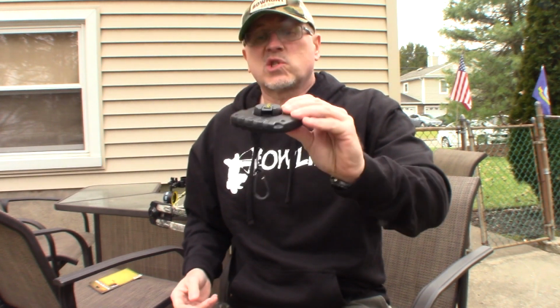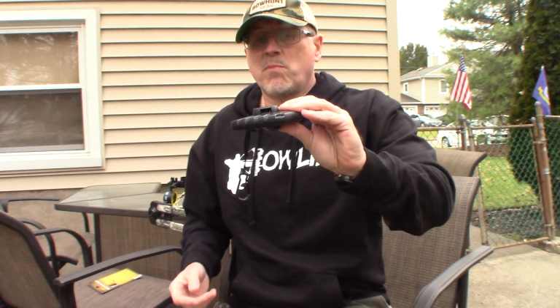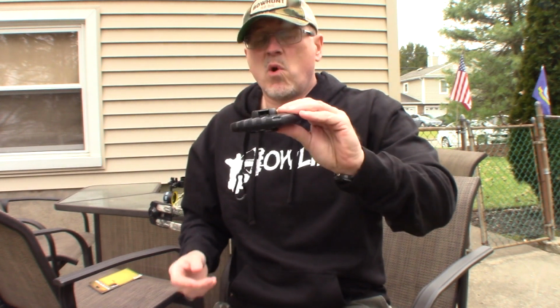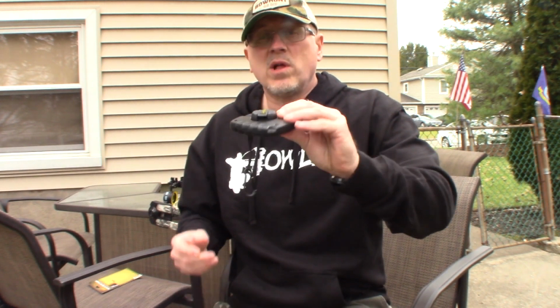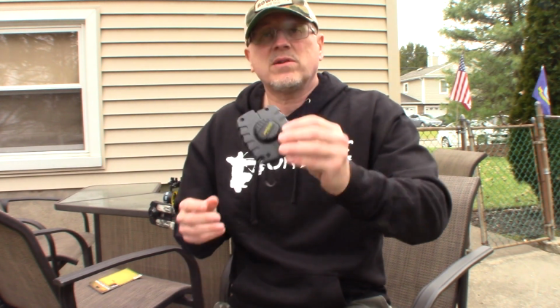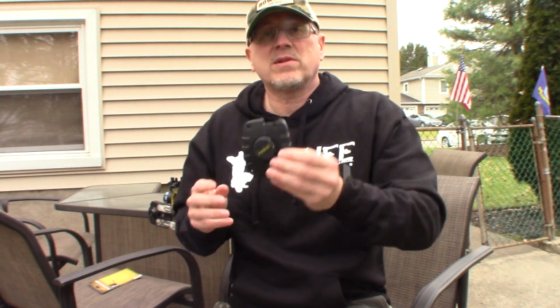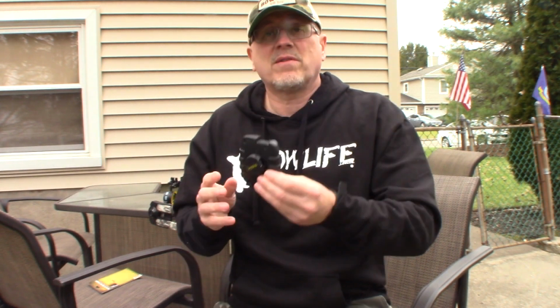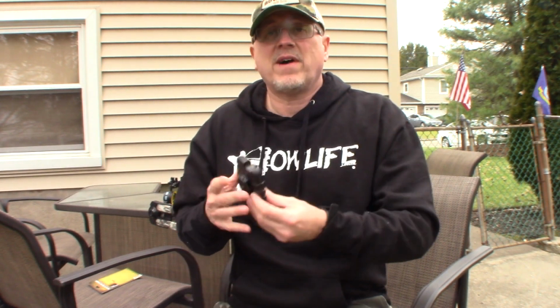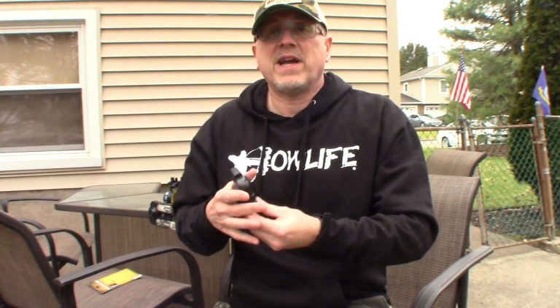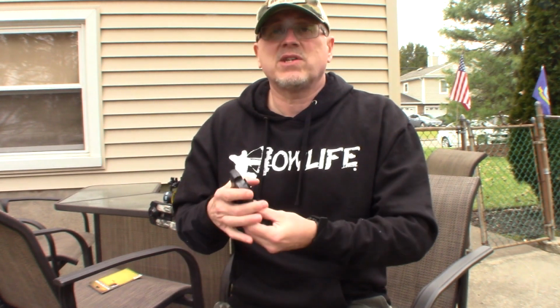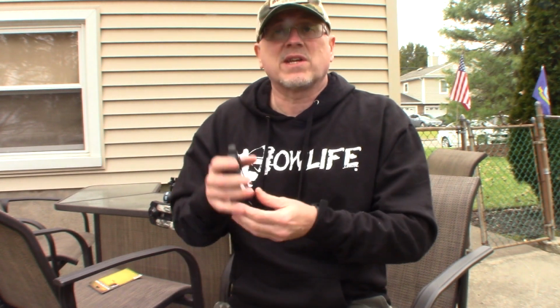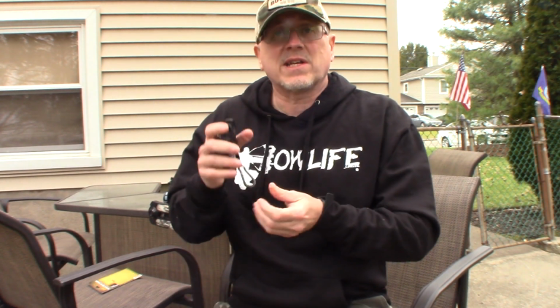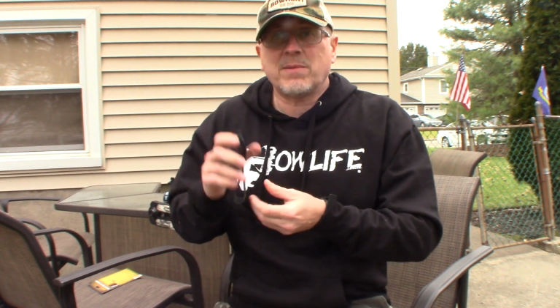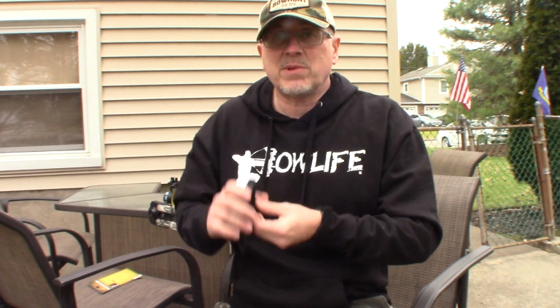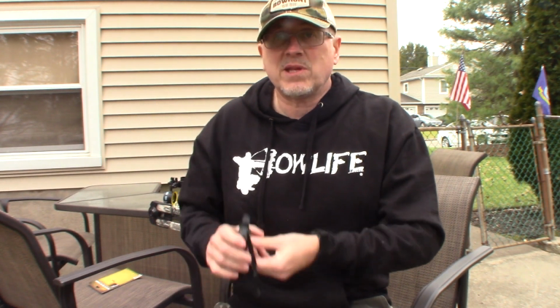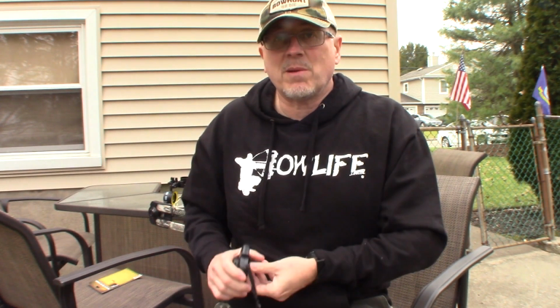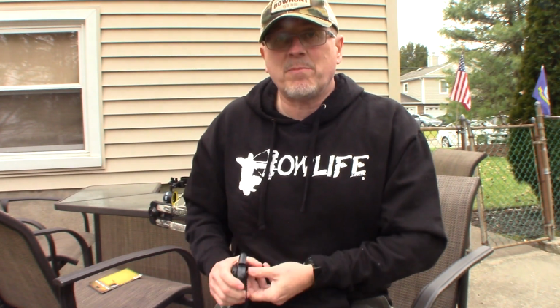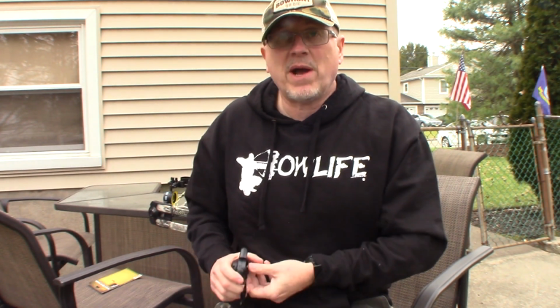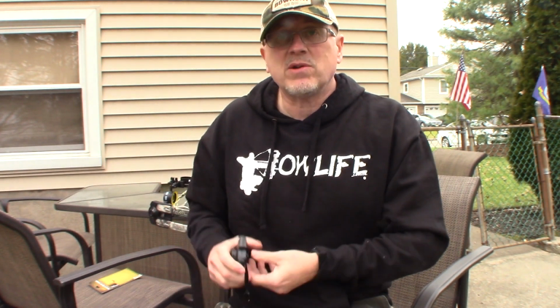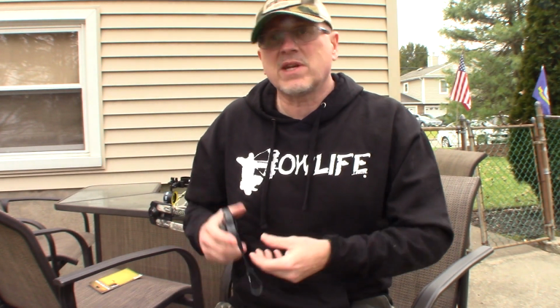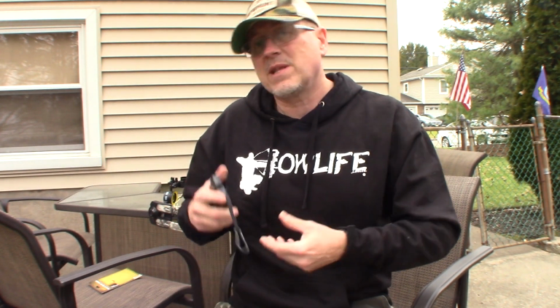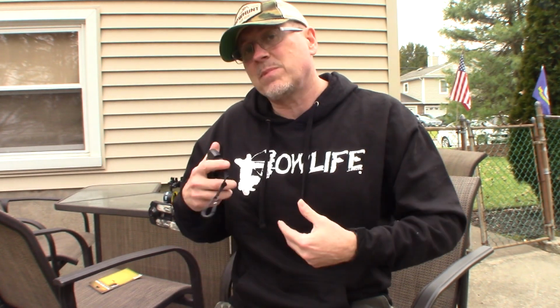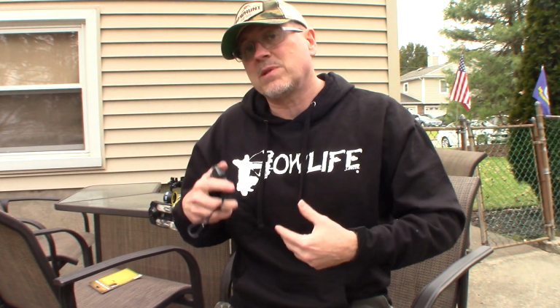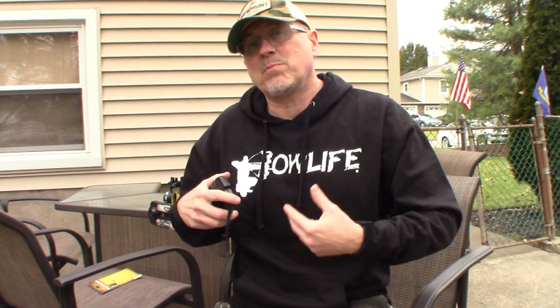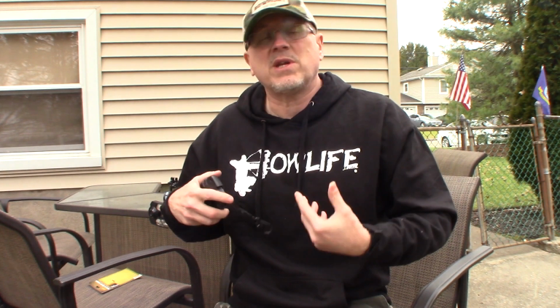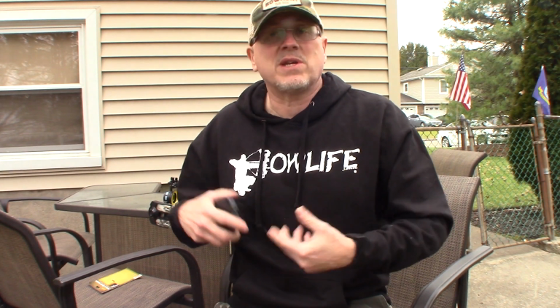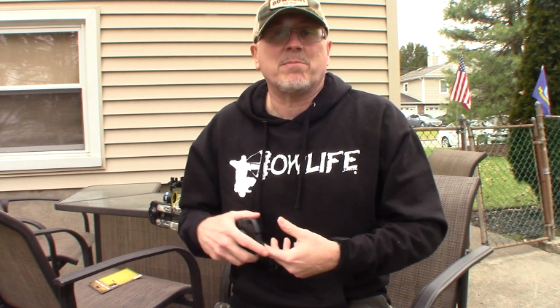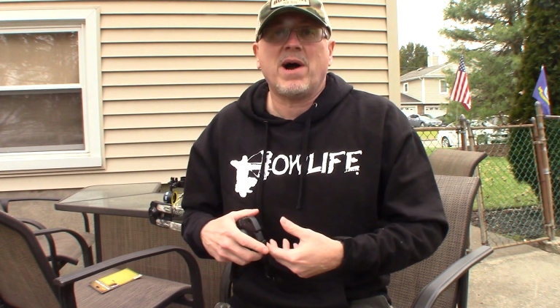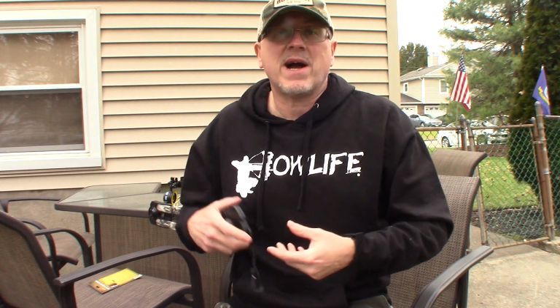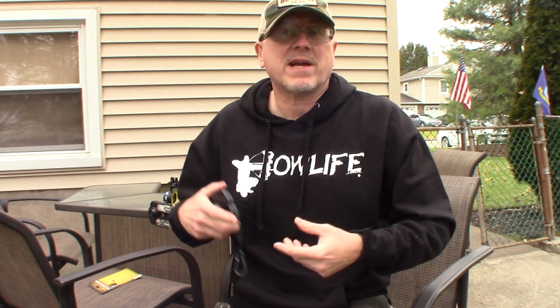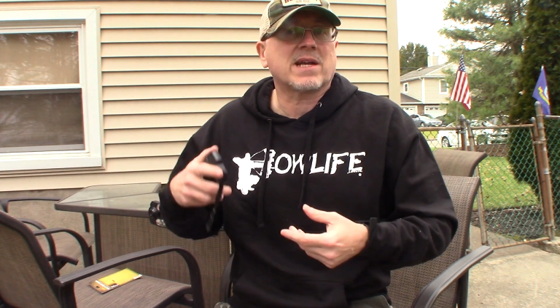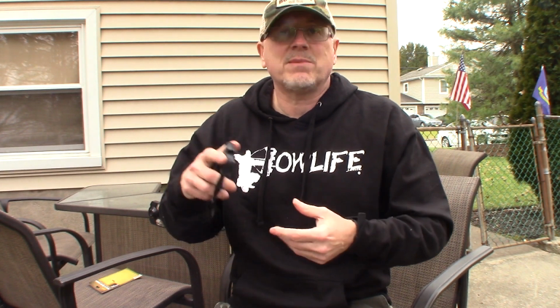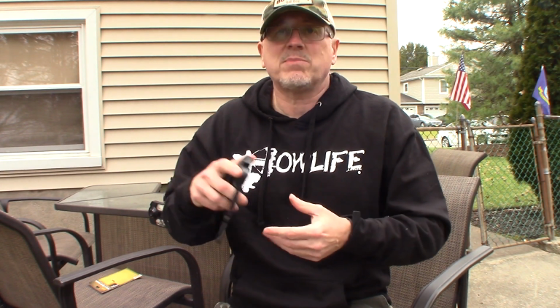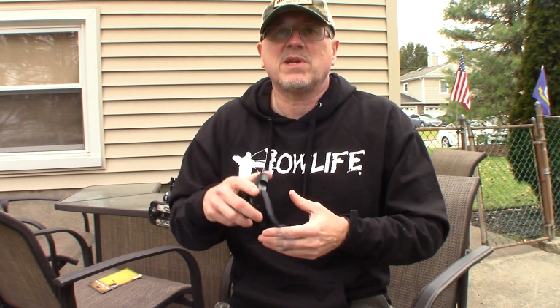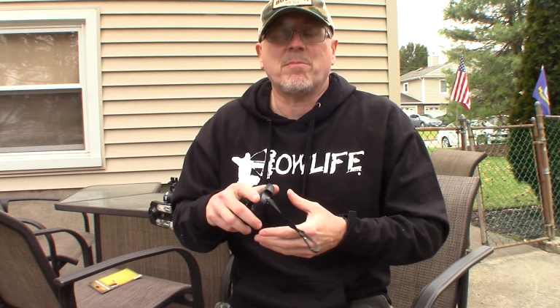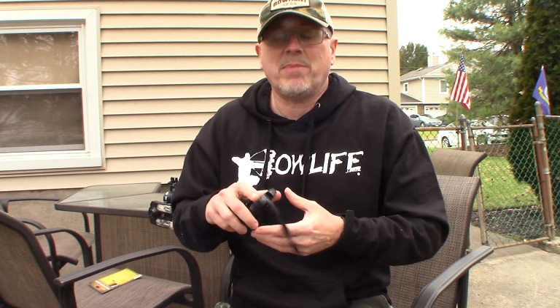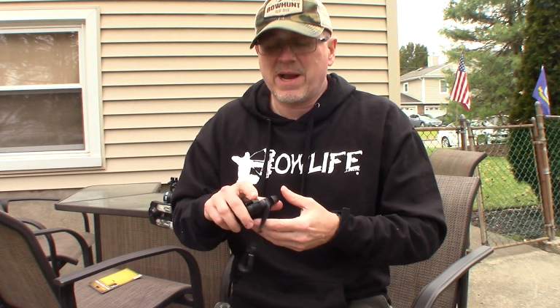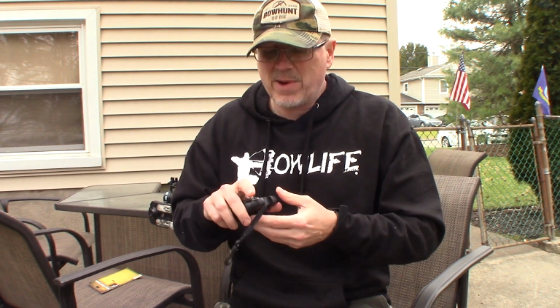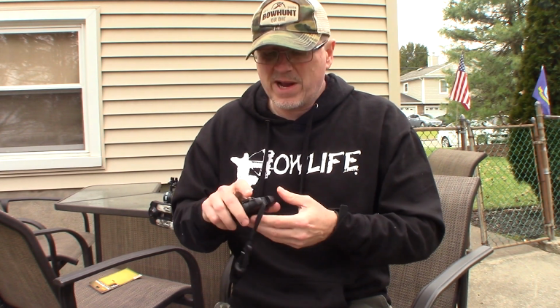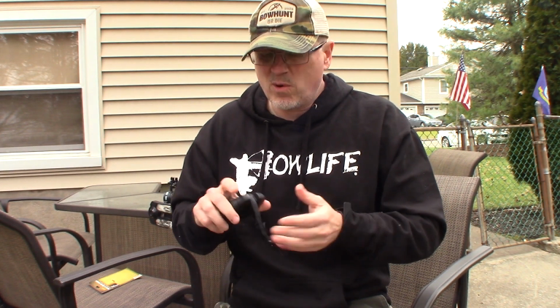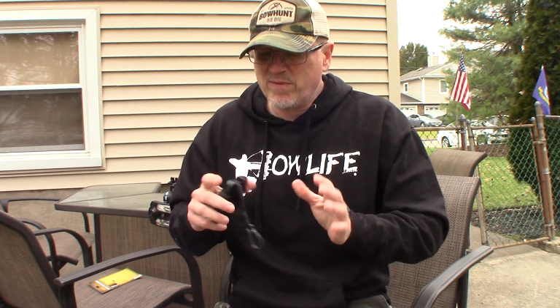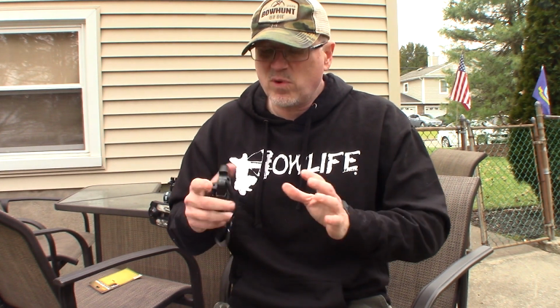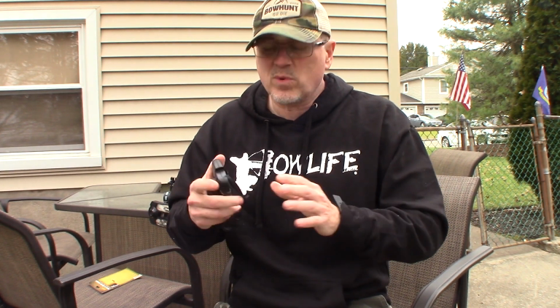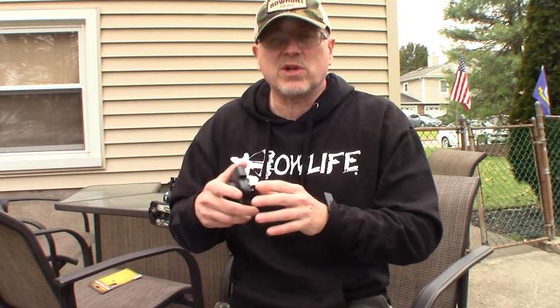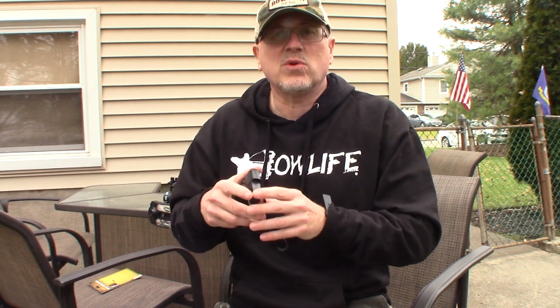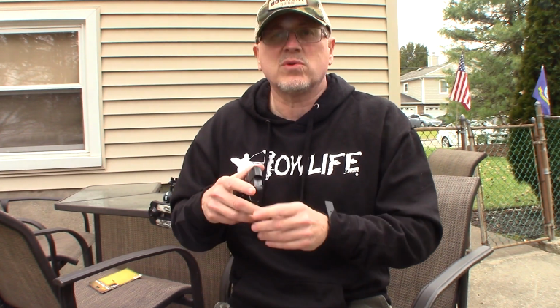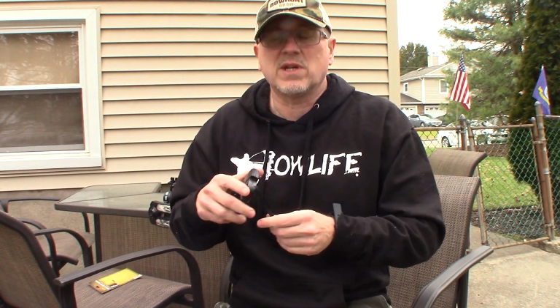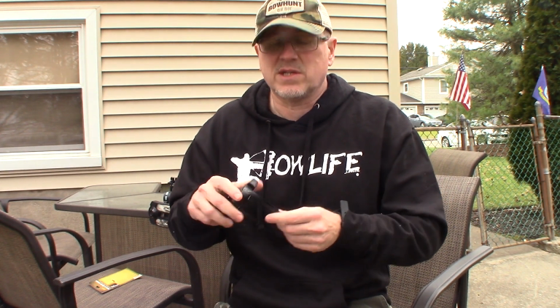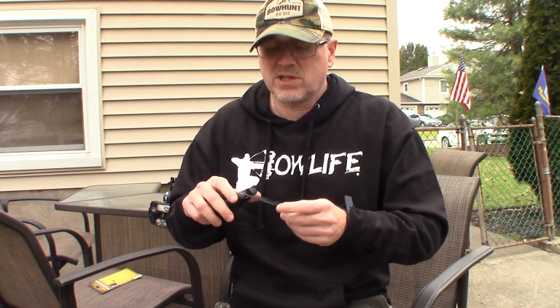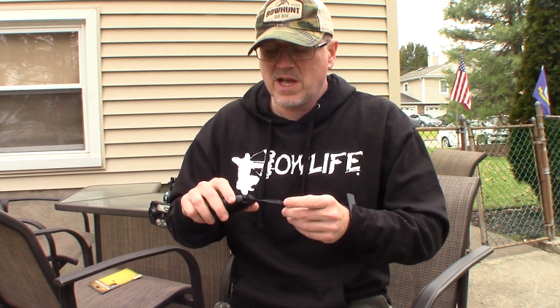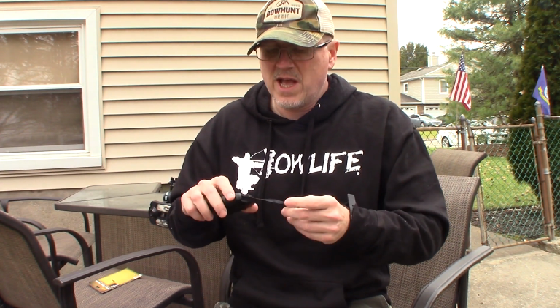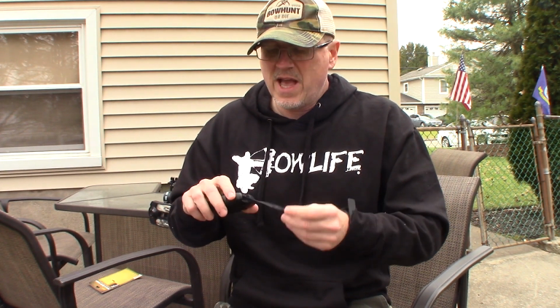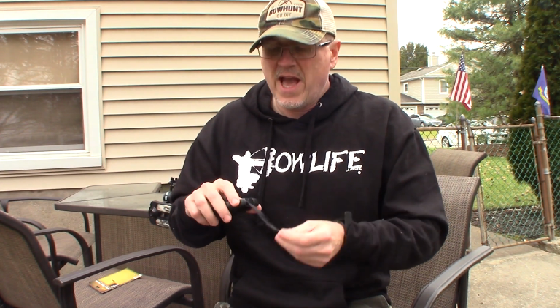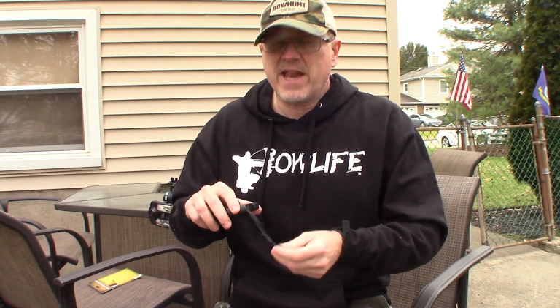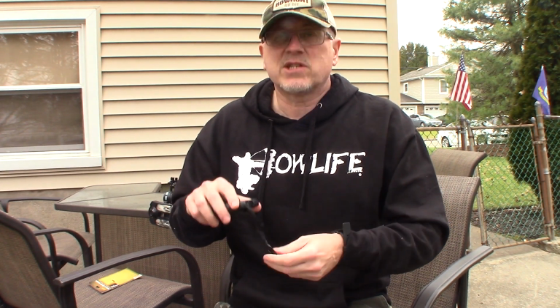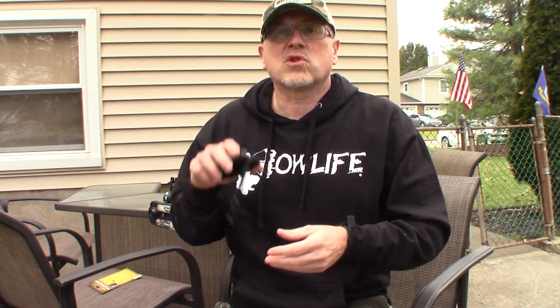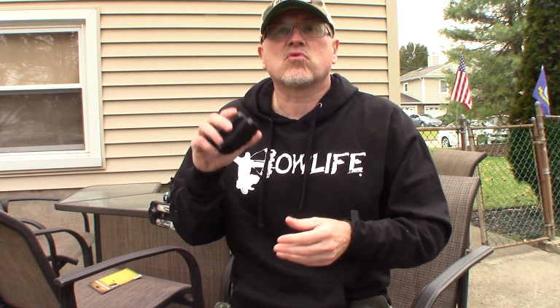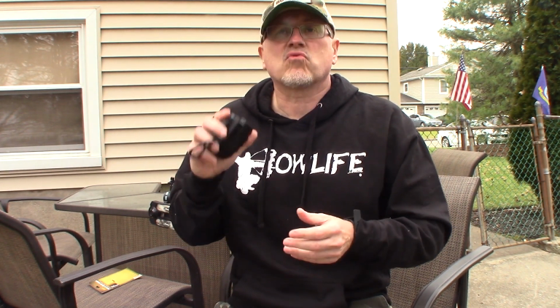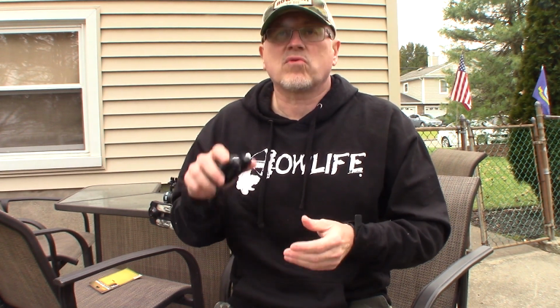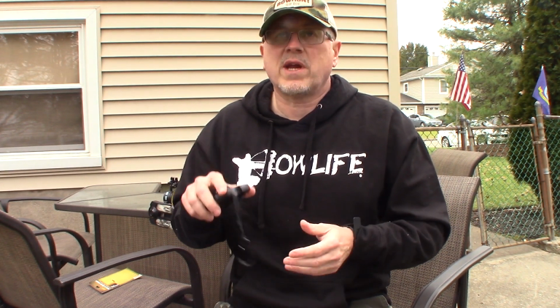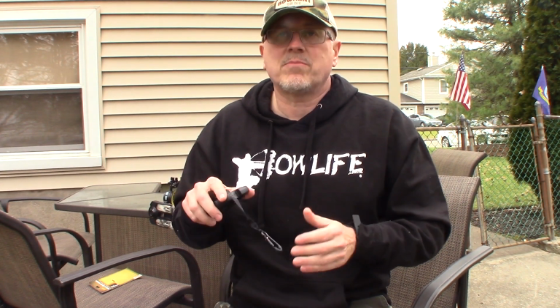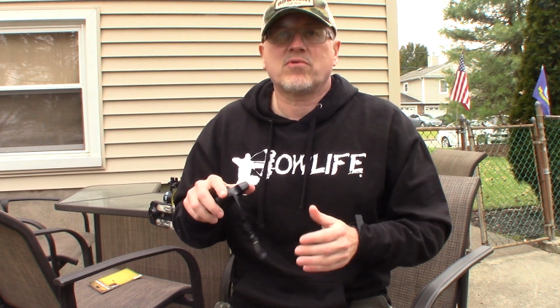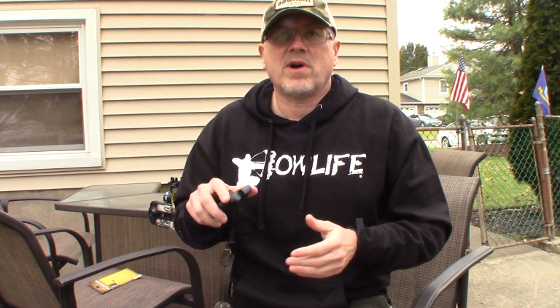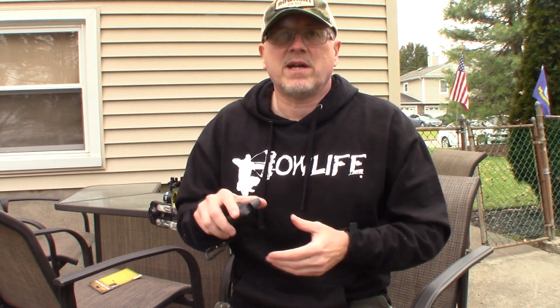It's lightweight and easy to use. Small little device — you can clip it to your belt, put it in your pocket, clip it to your backpack. However you want to use this, it's a great product.